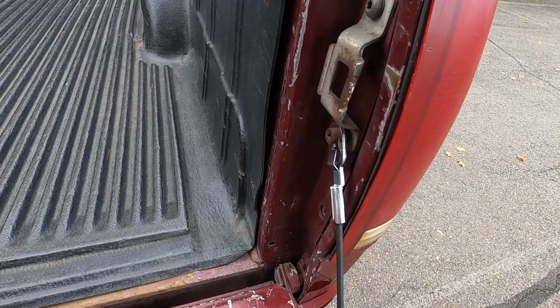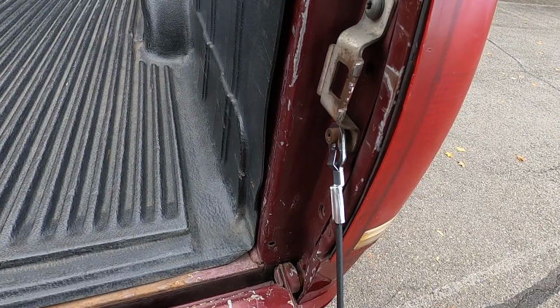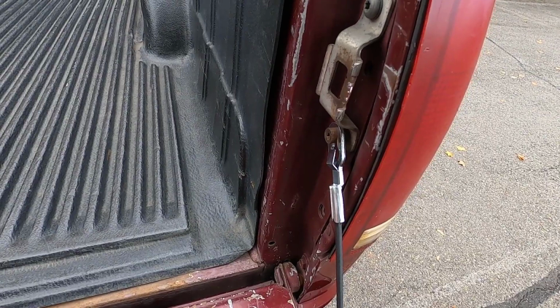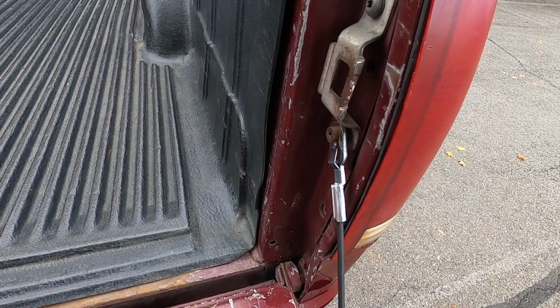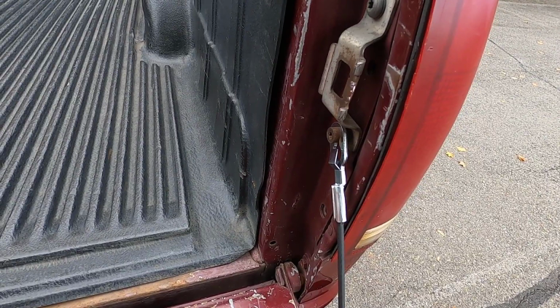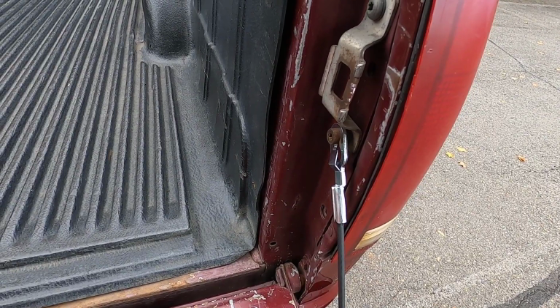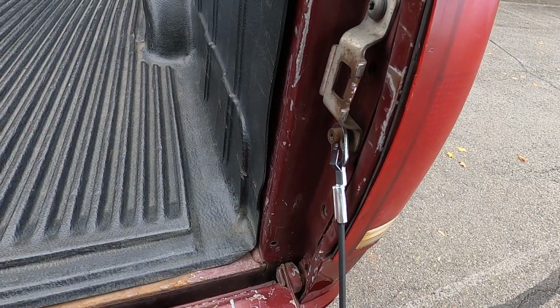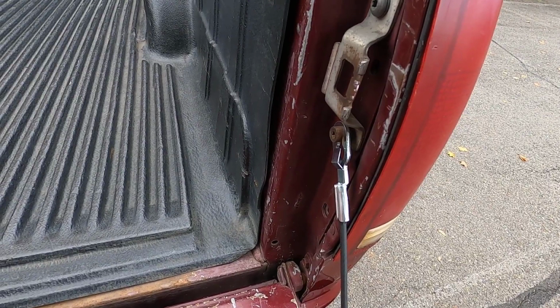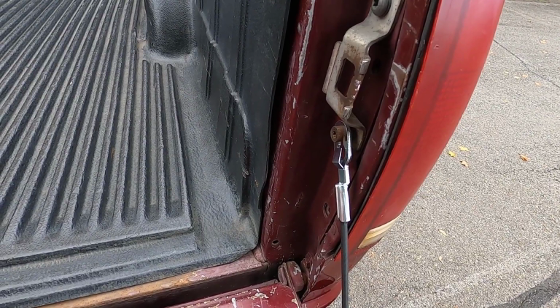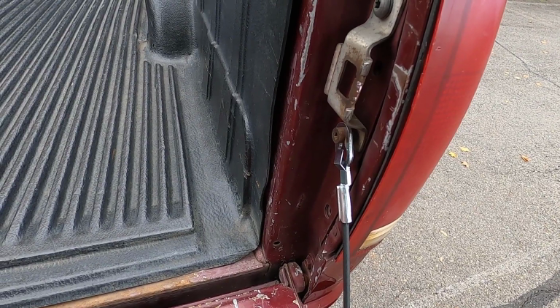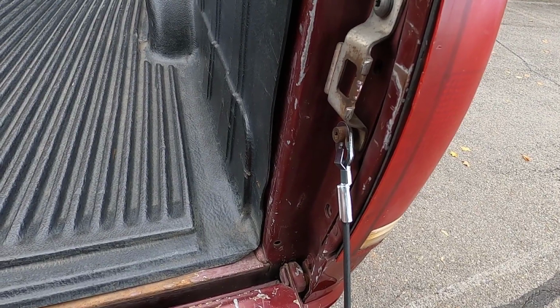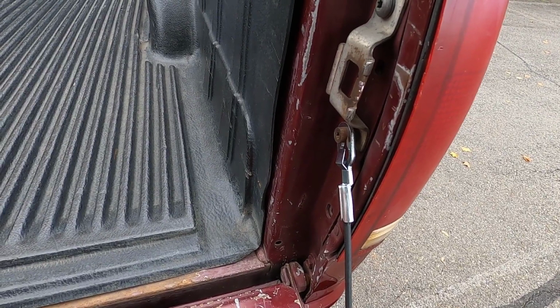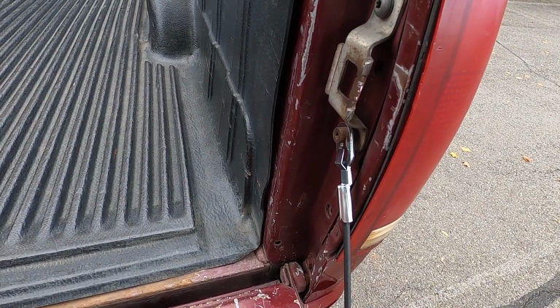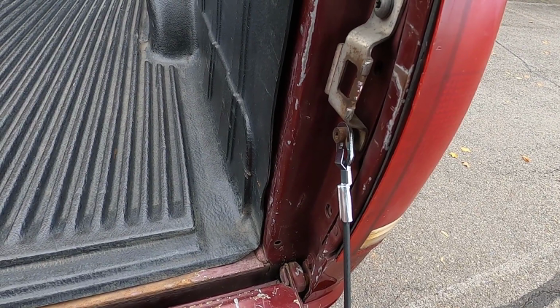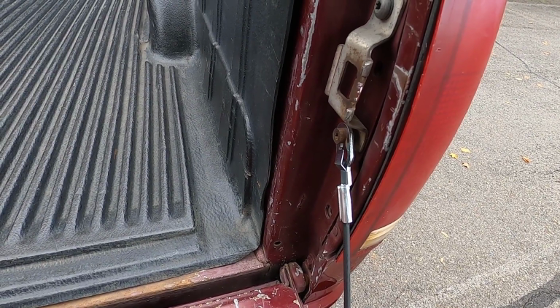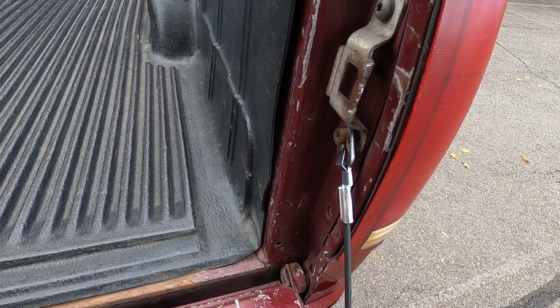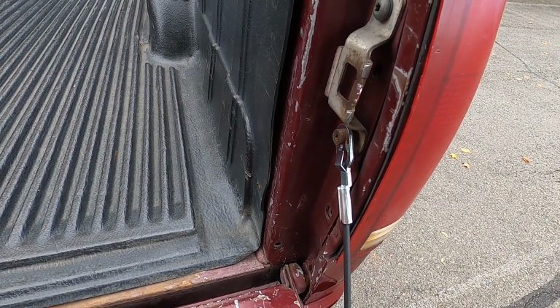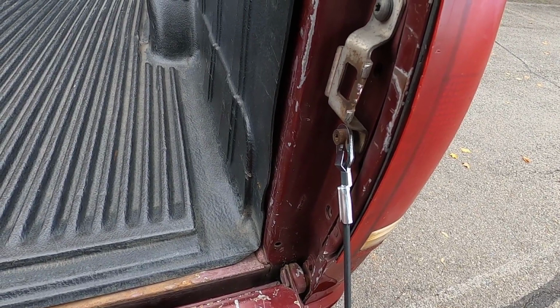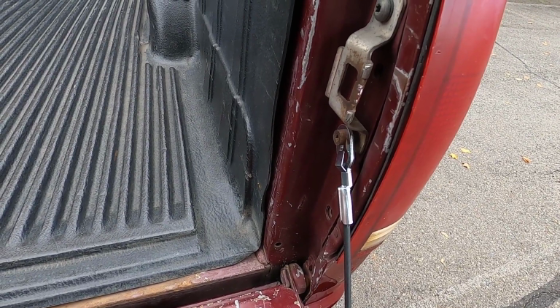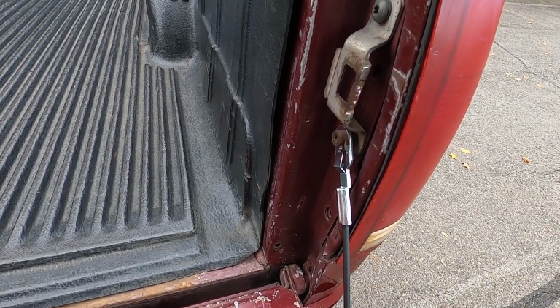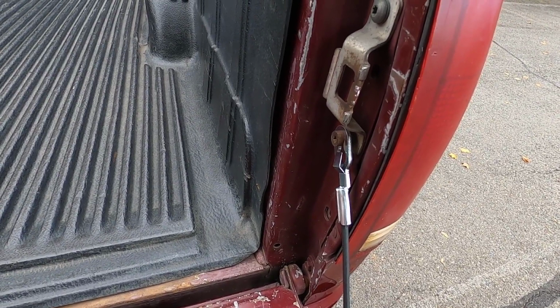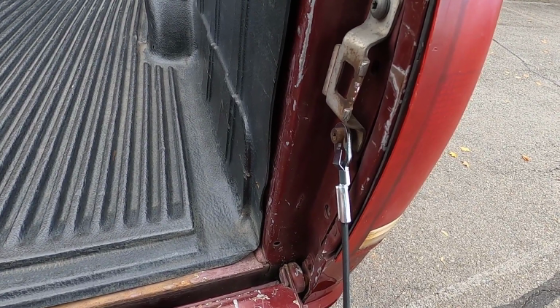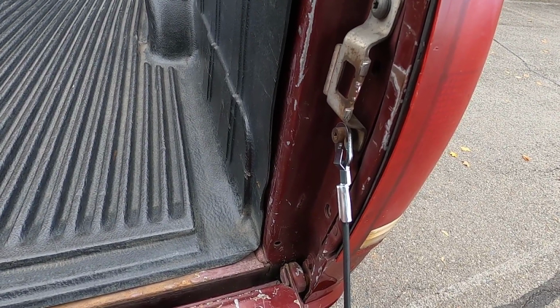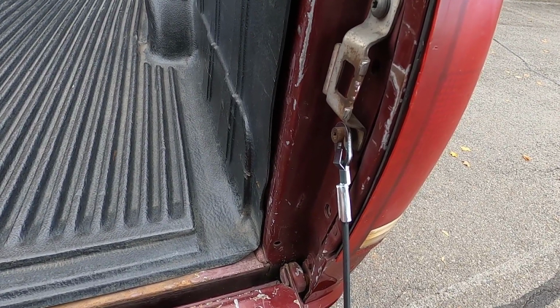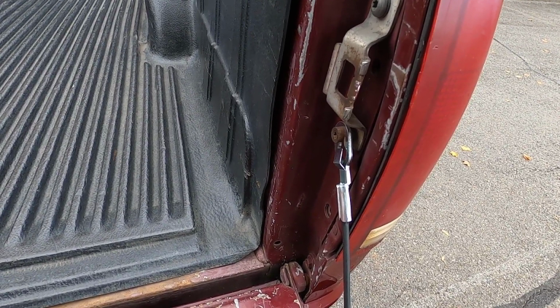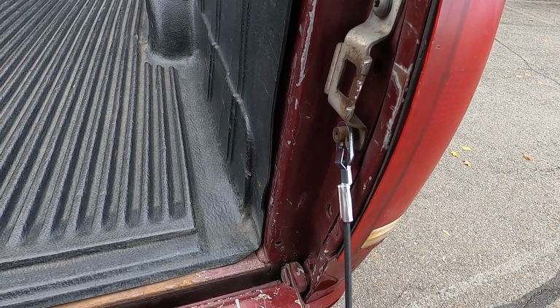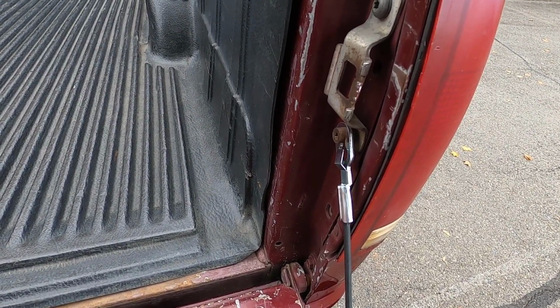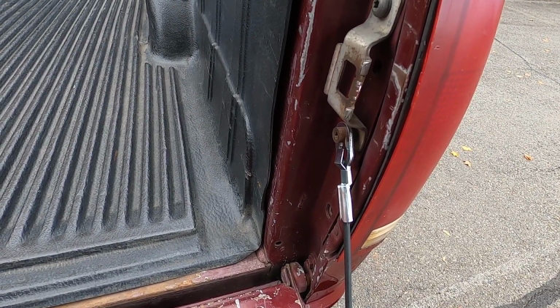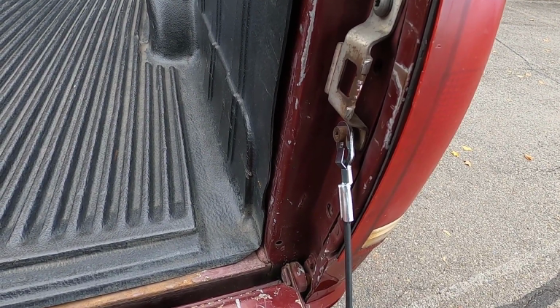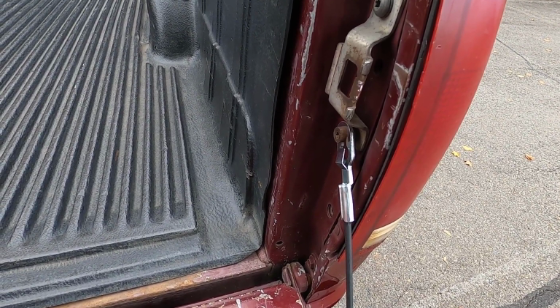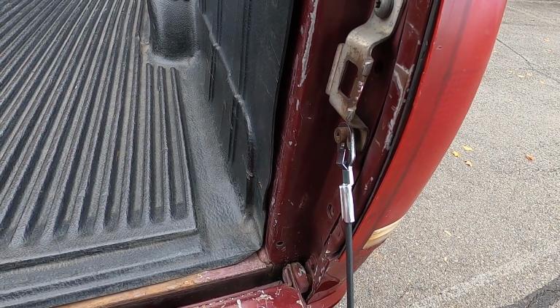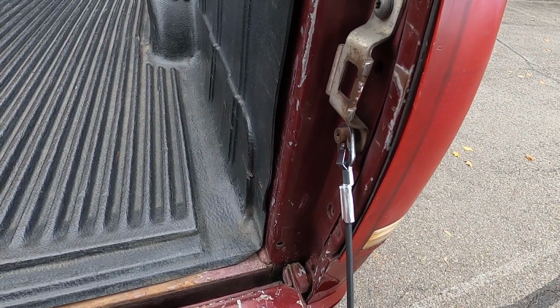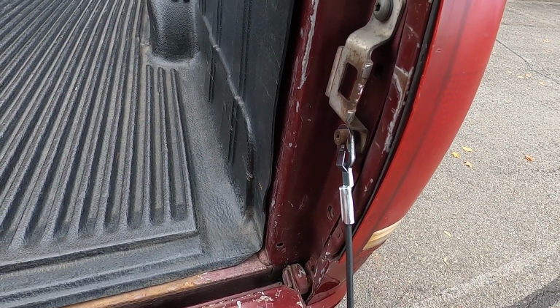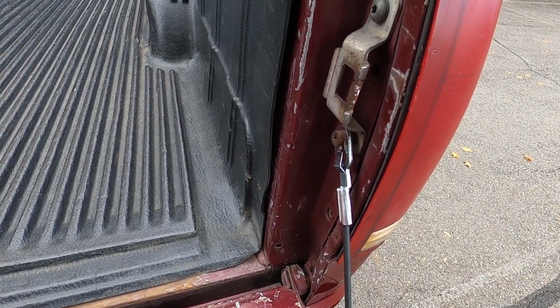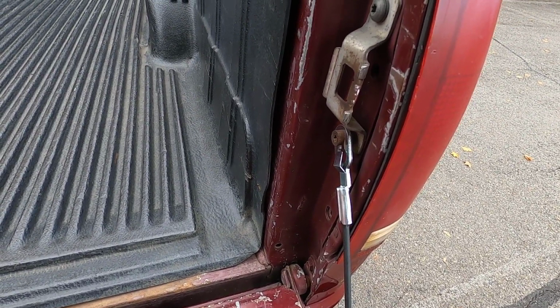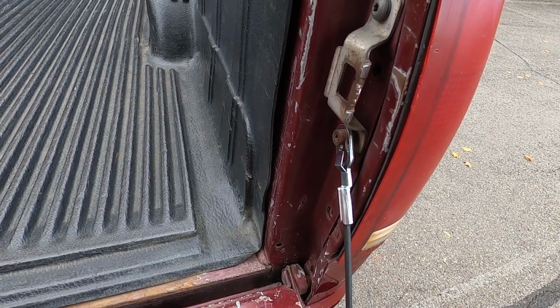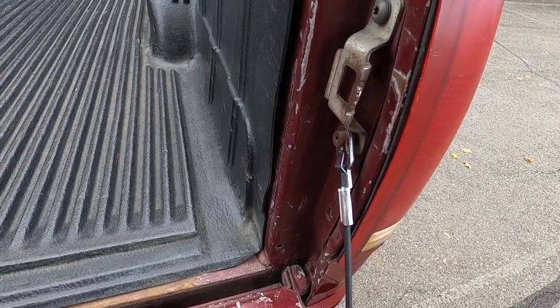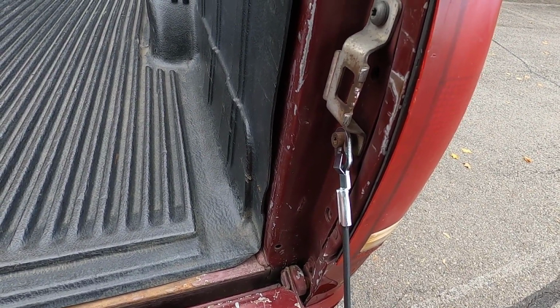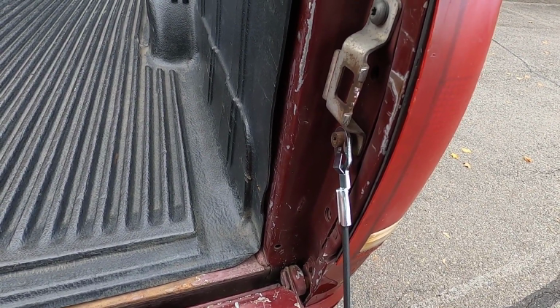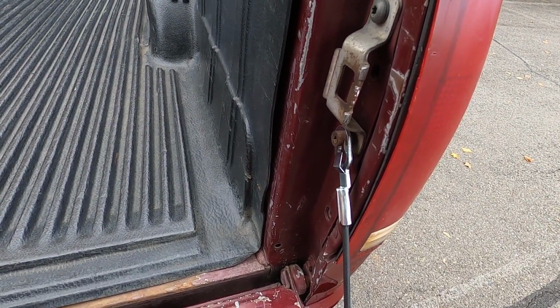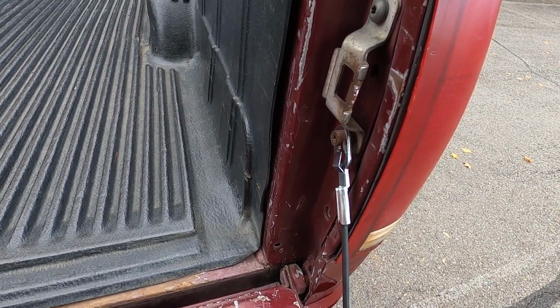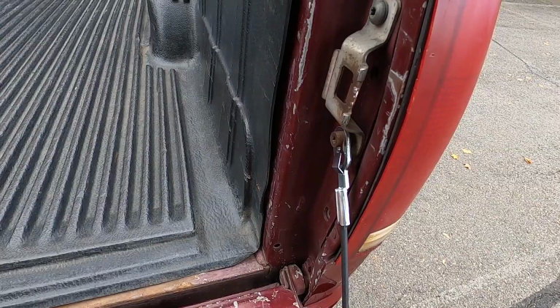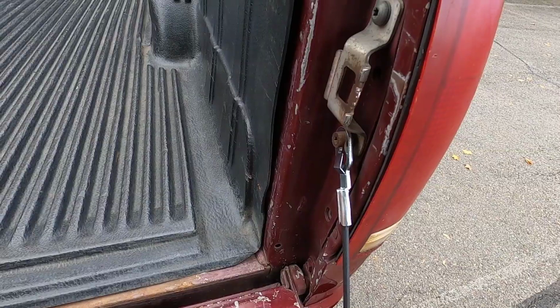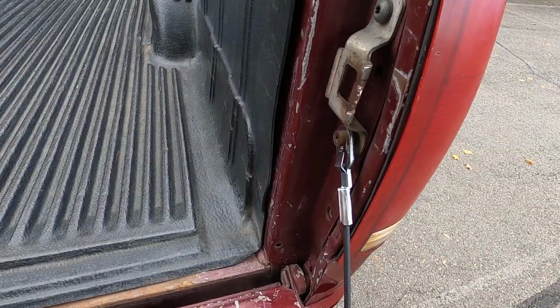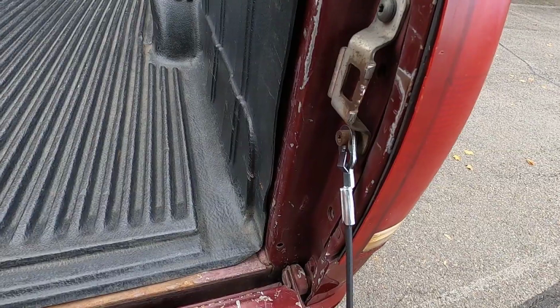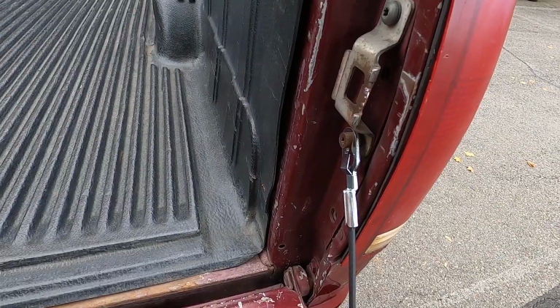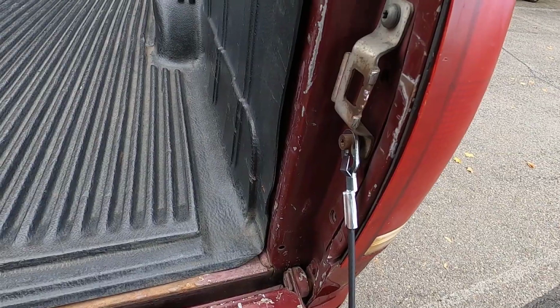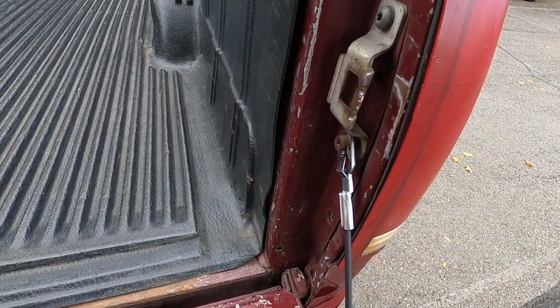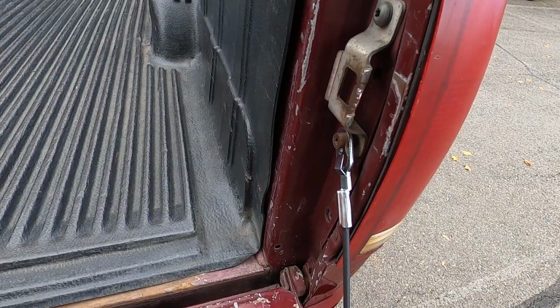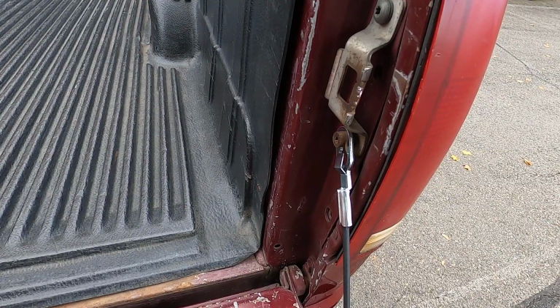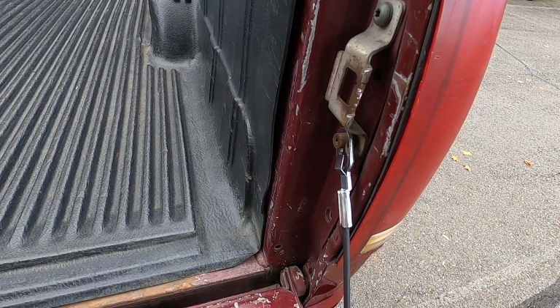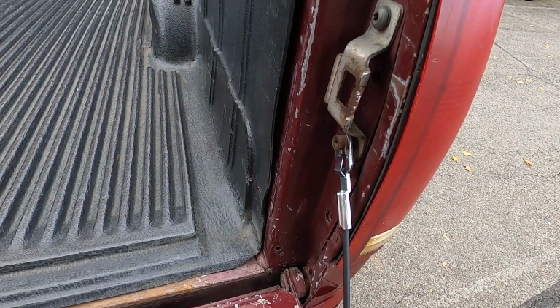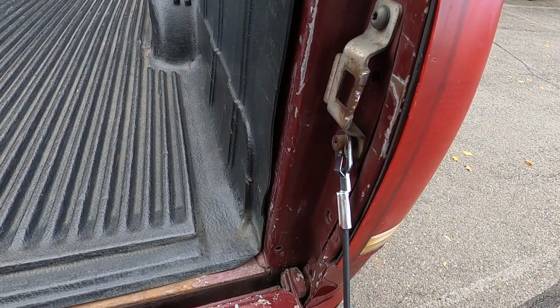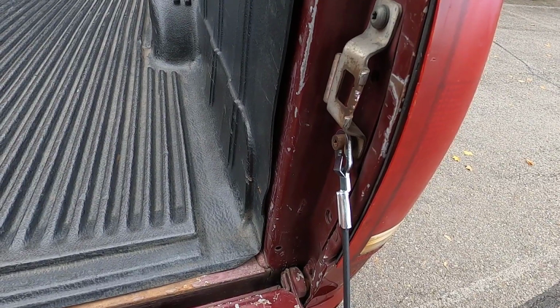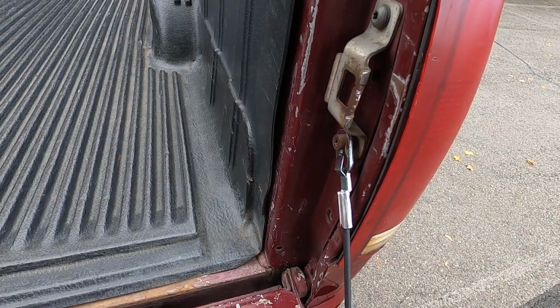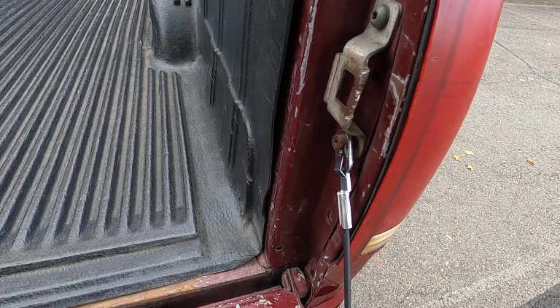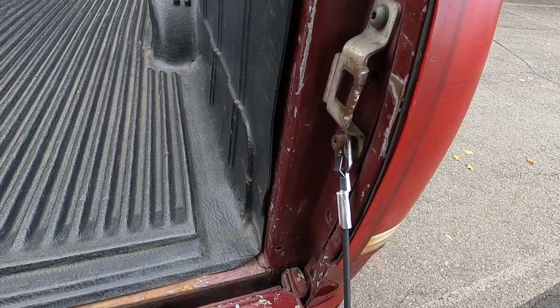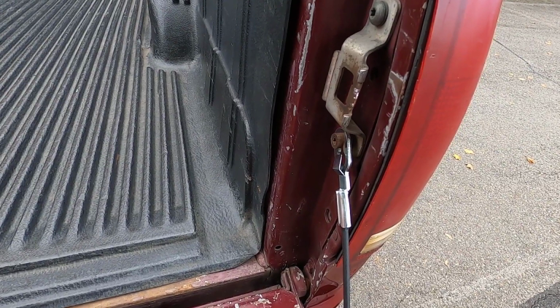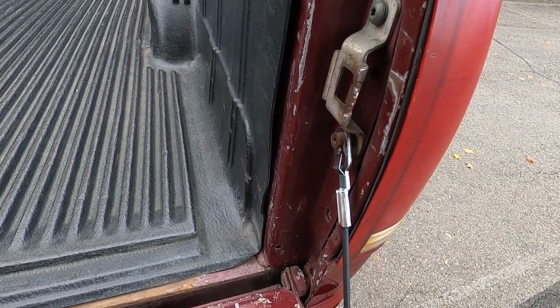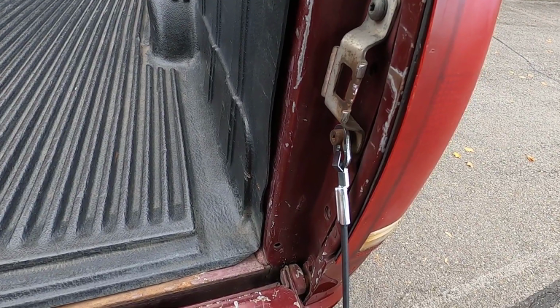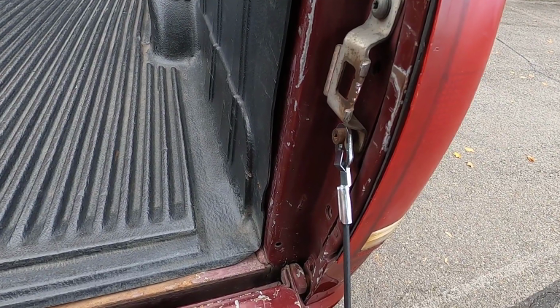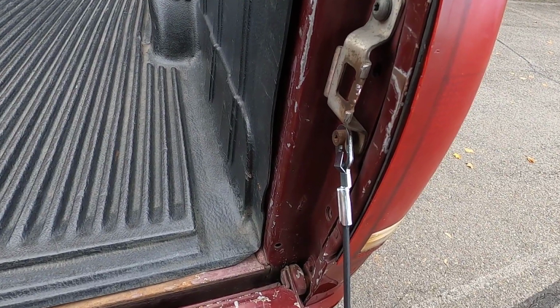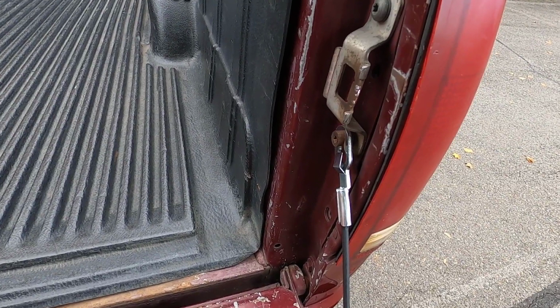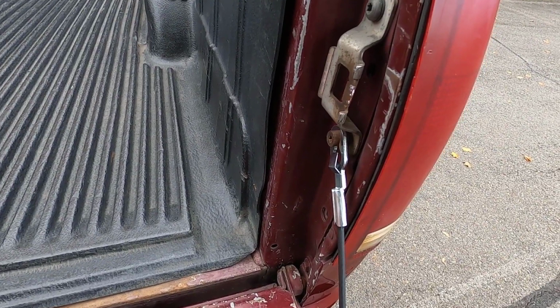Real quick, since we have to lower the tailgate, I want to remind you to check out my video where I replaced the tailgate cables. I'll put the link in the description below.